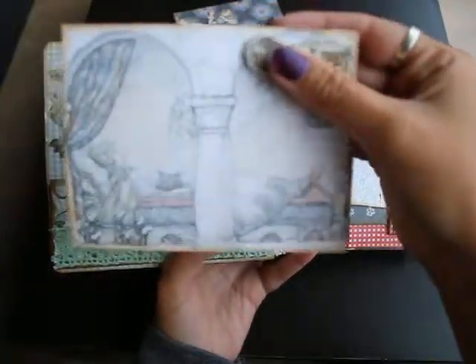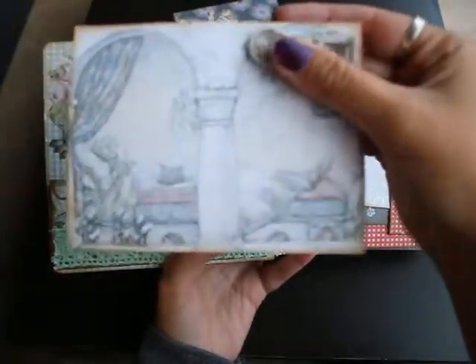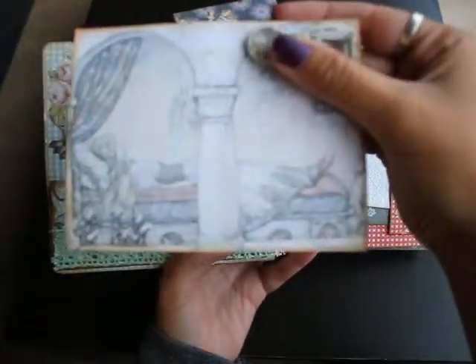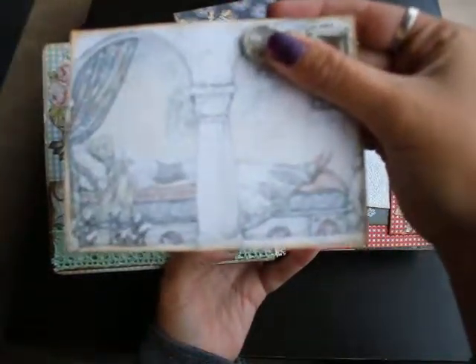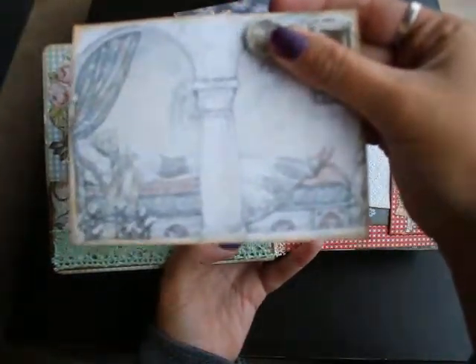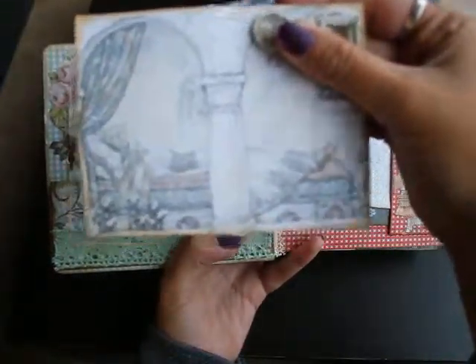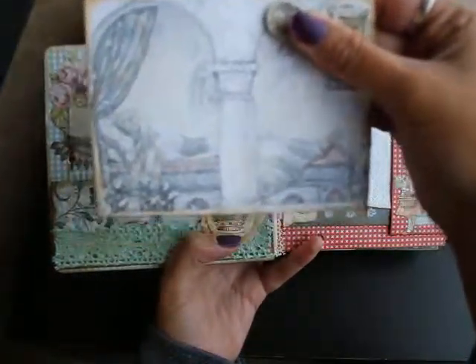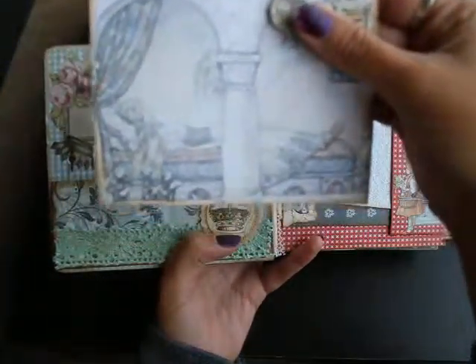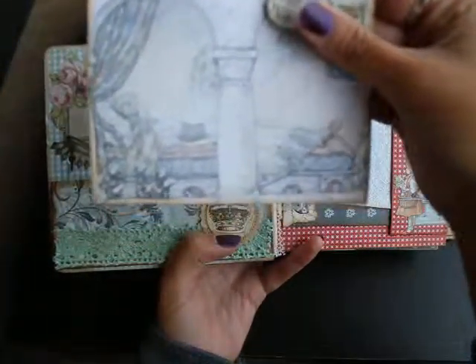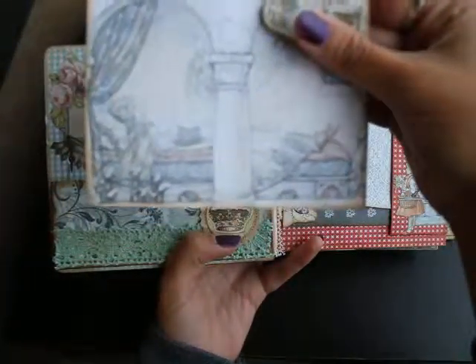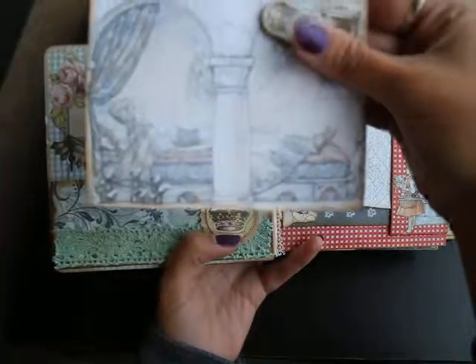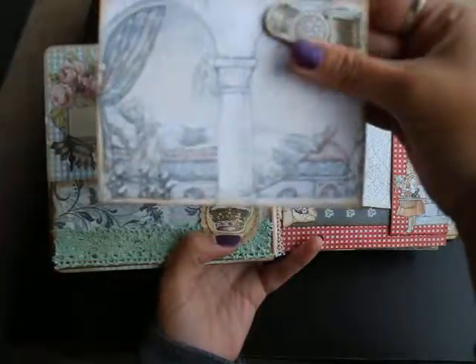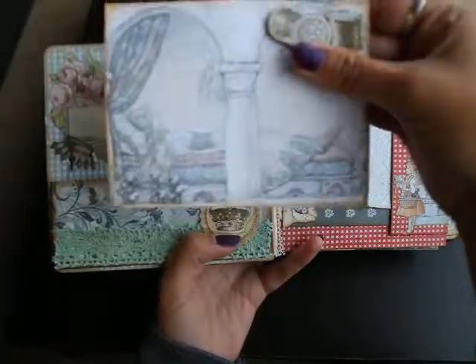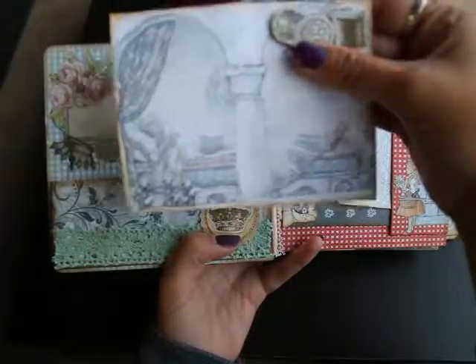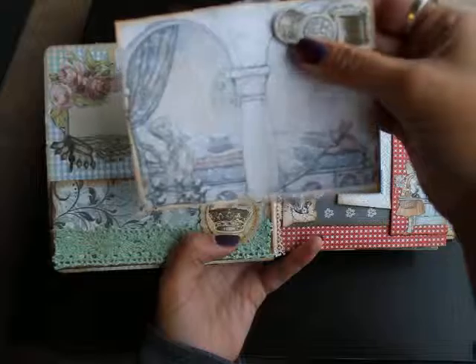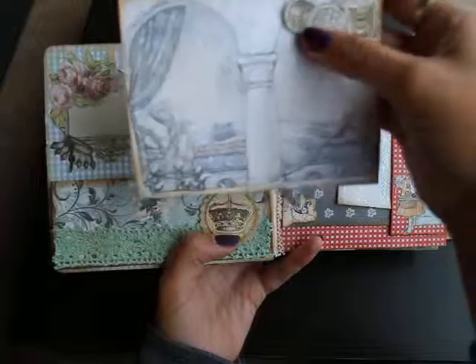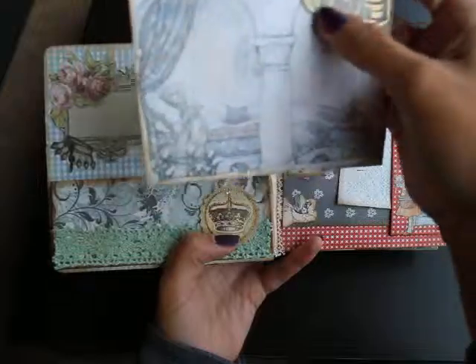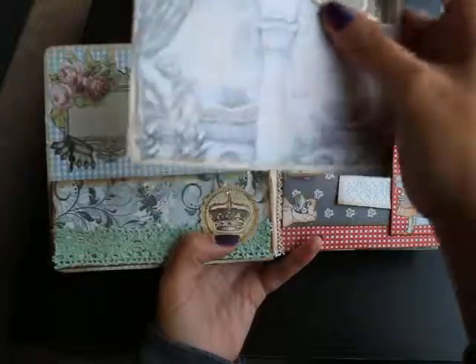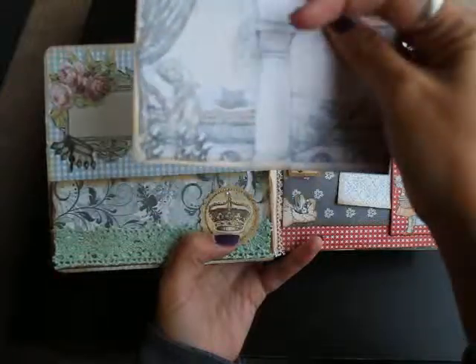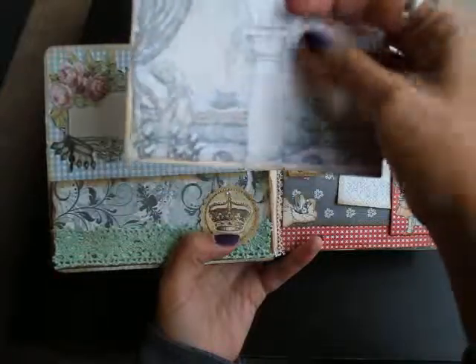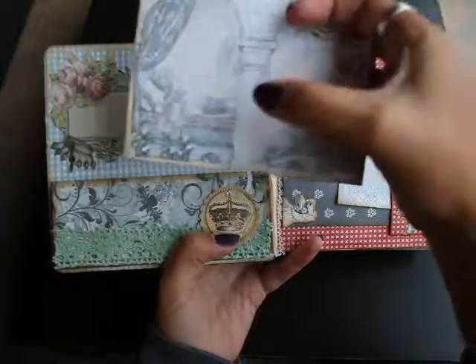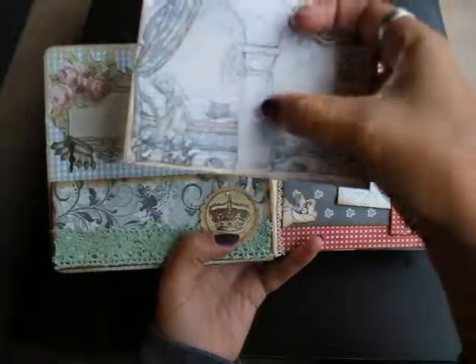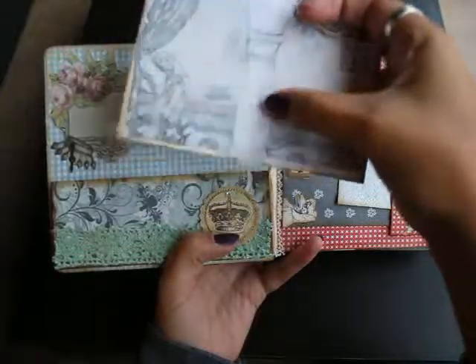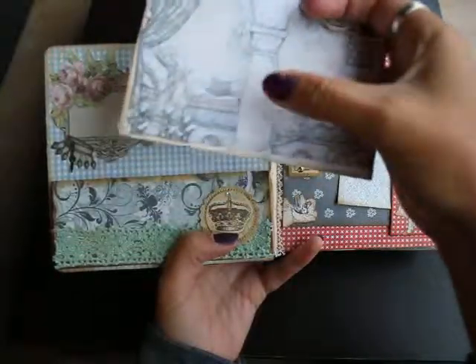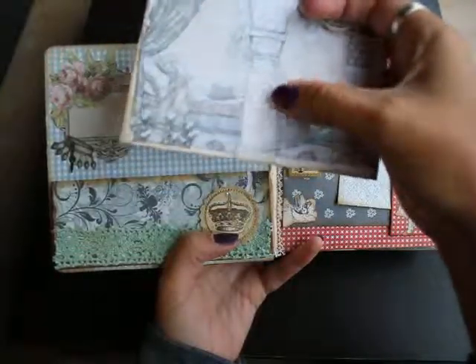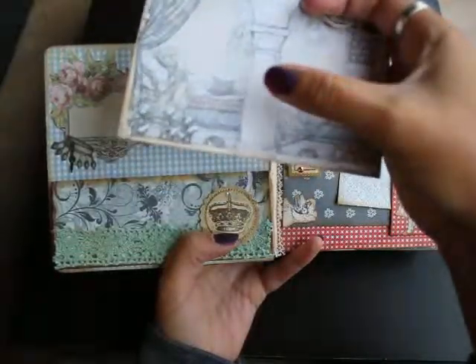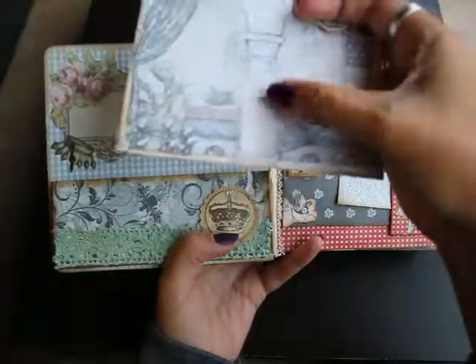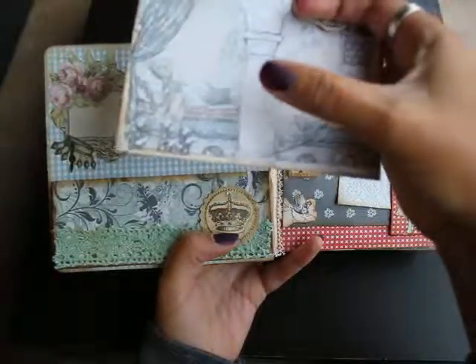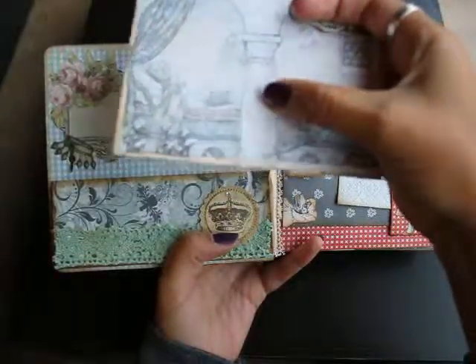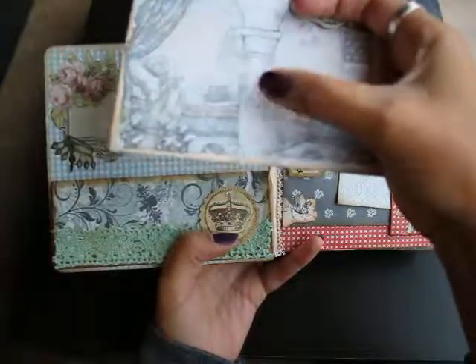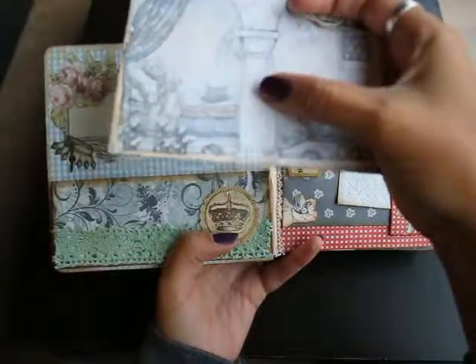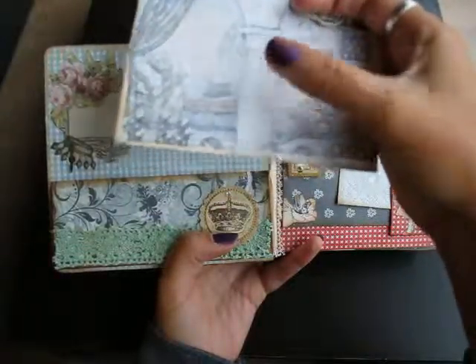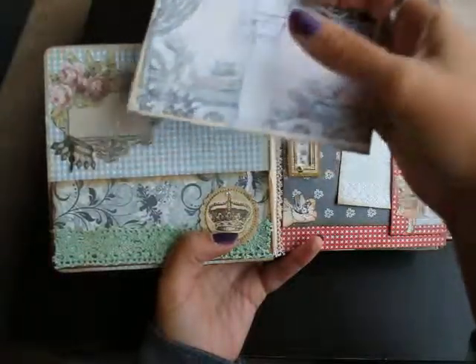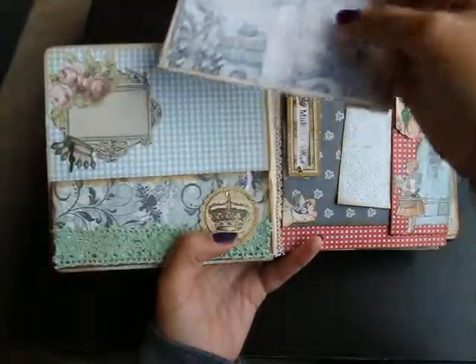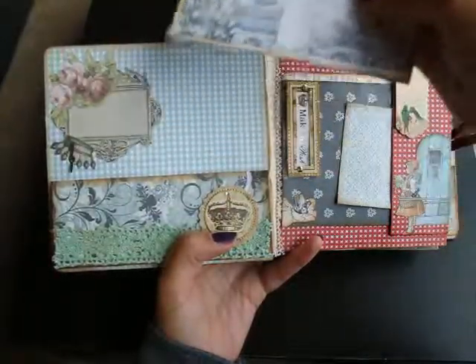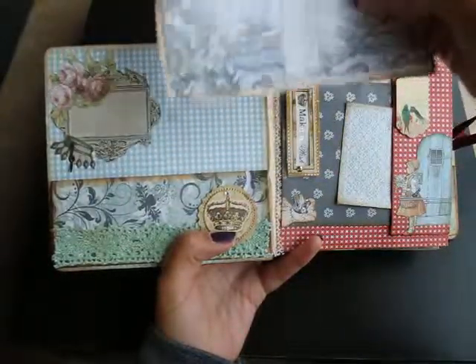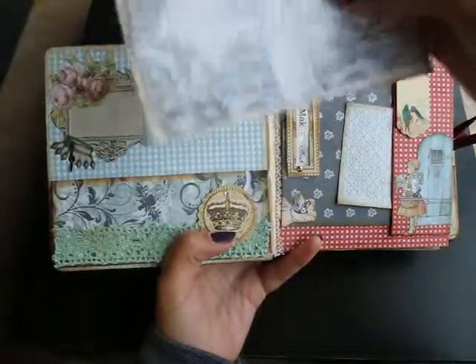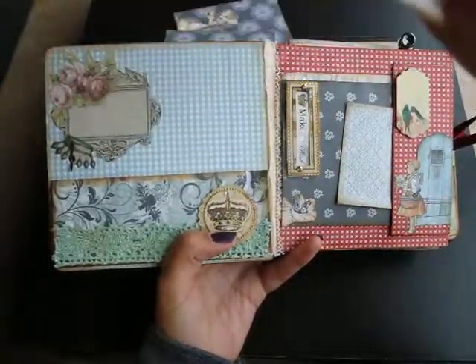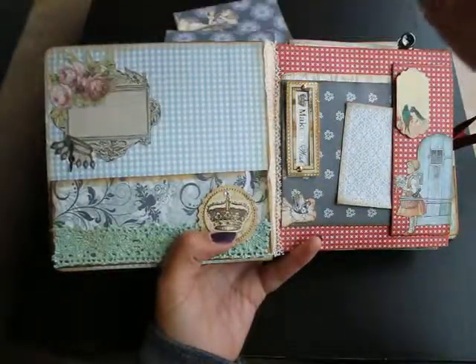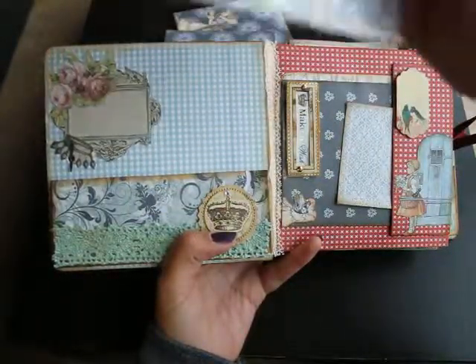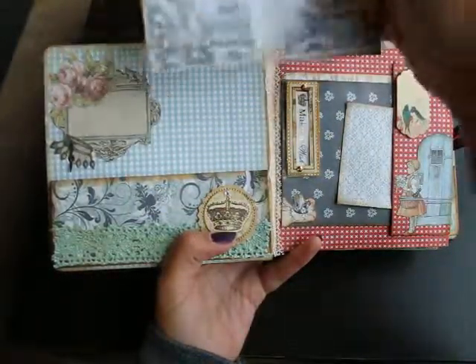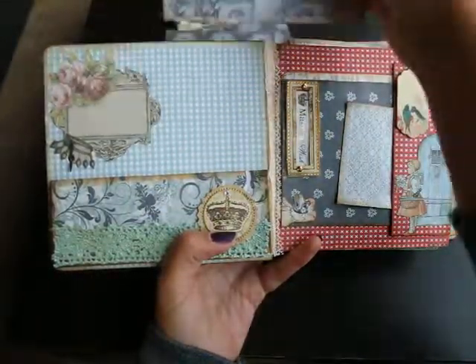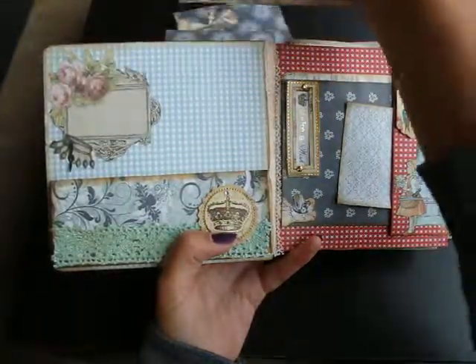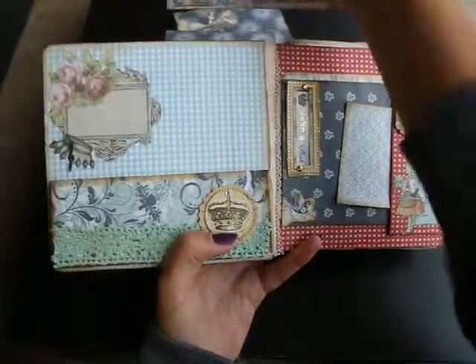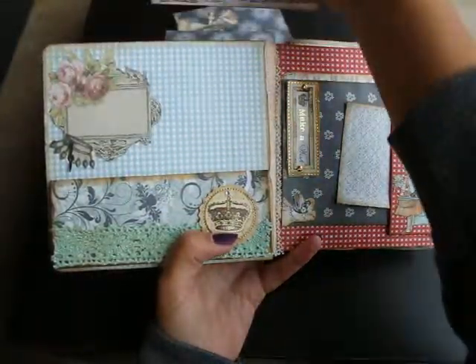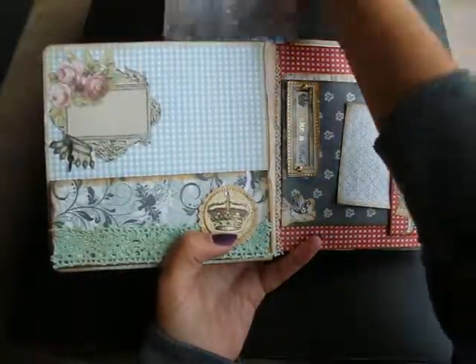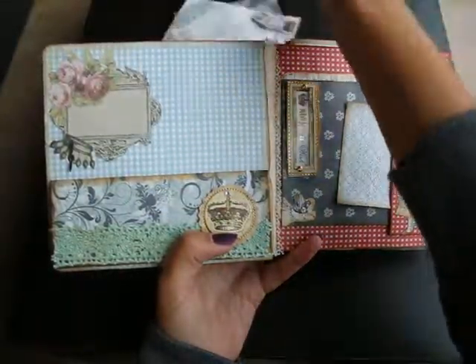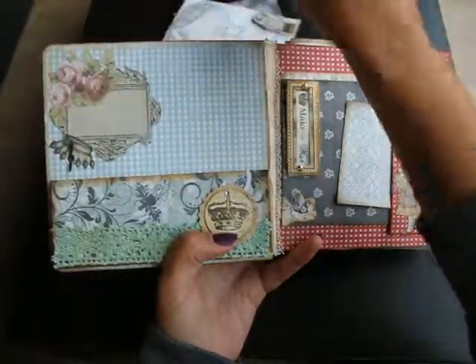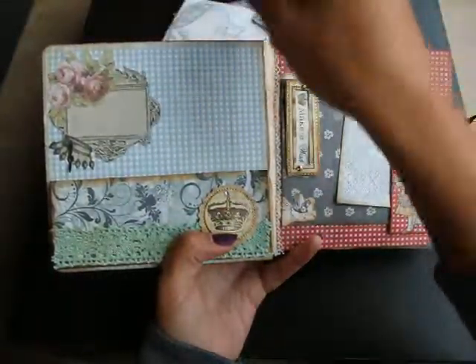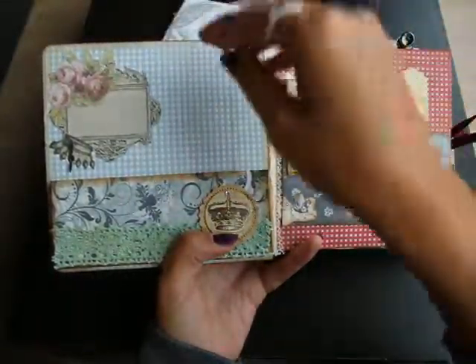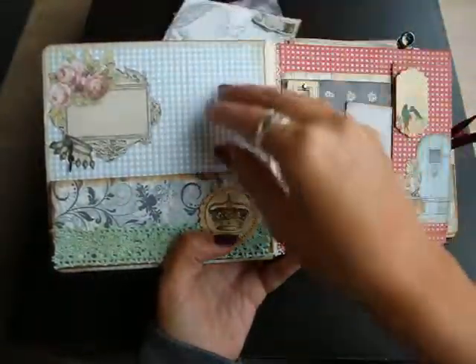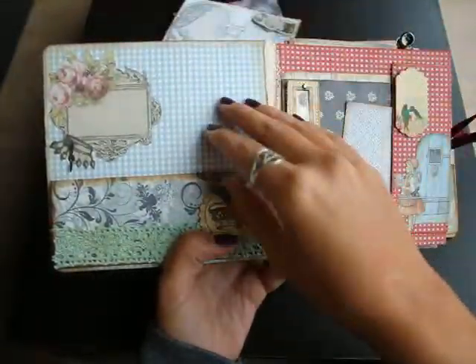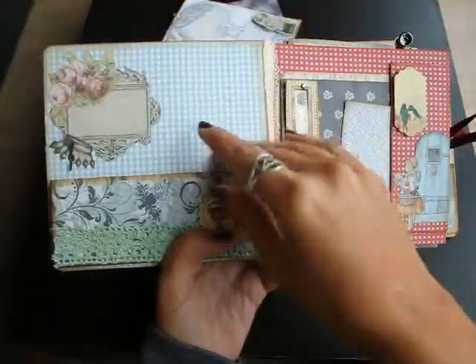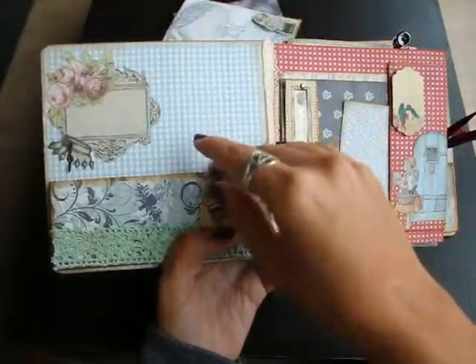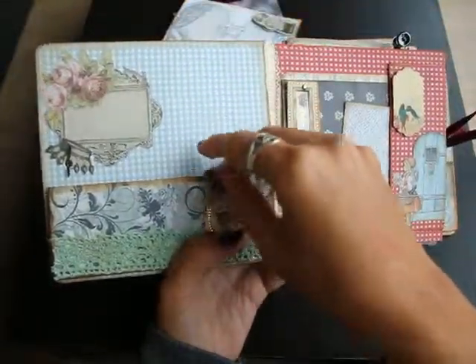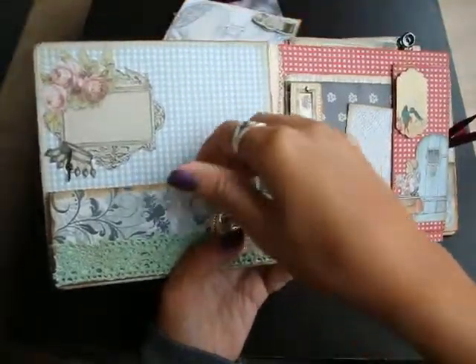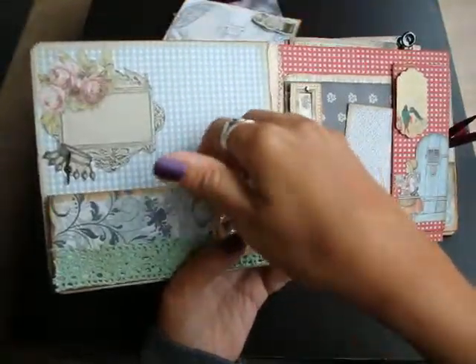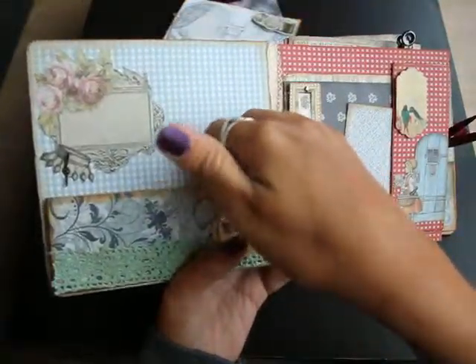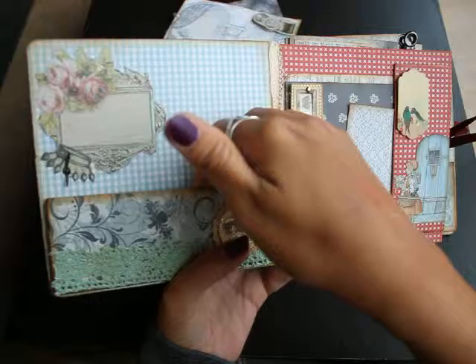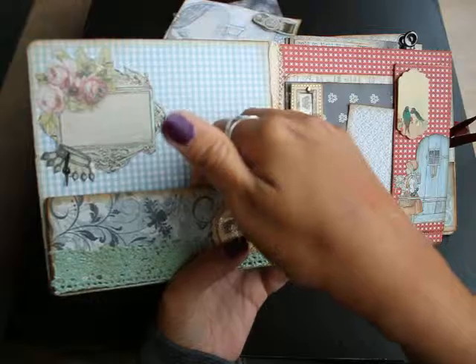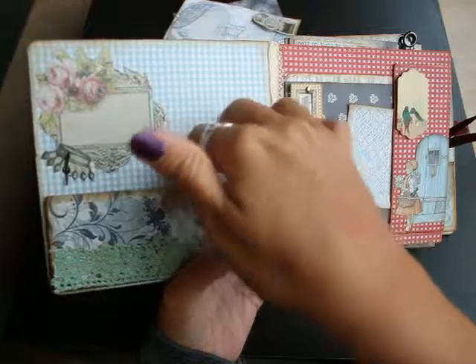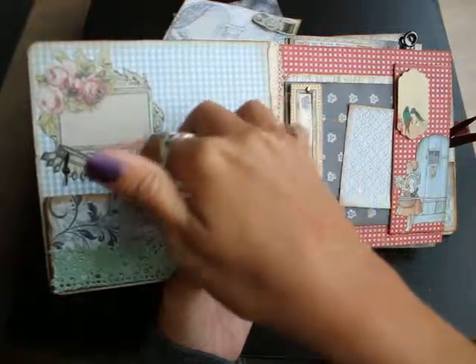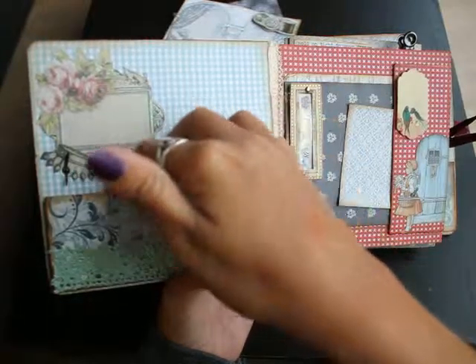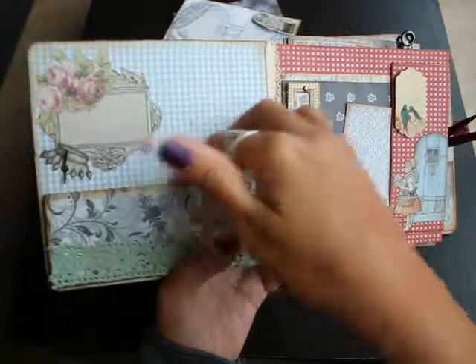Actually, it's not Snow White — it's the other girl. I don't know what she's called. So it's a pocket.